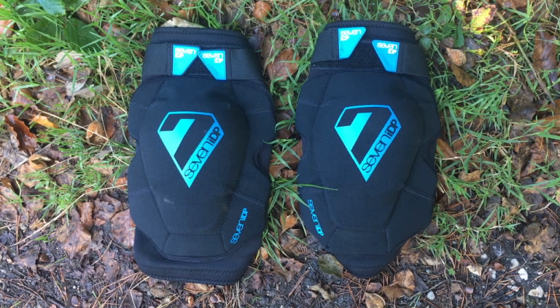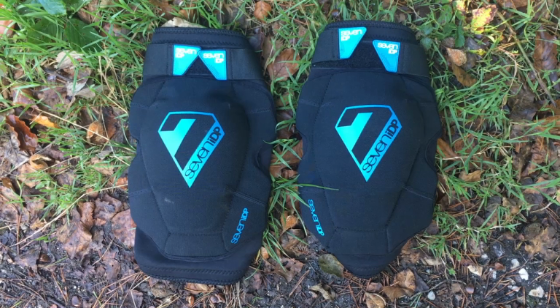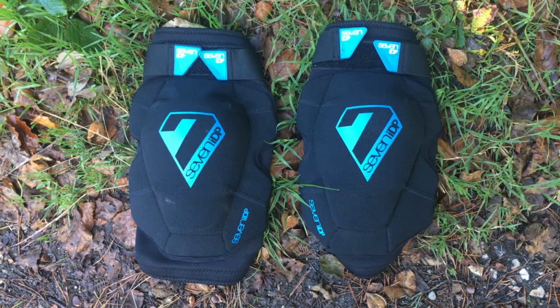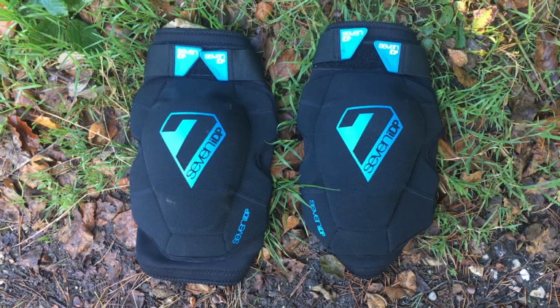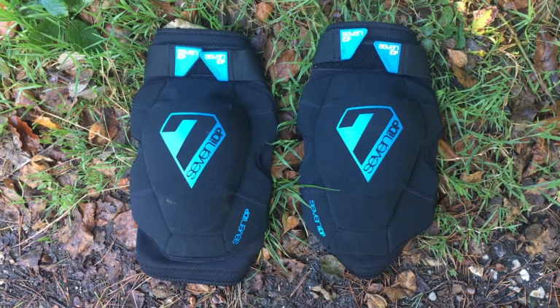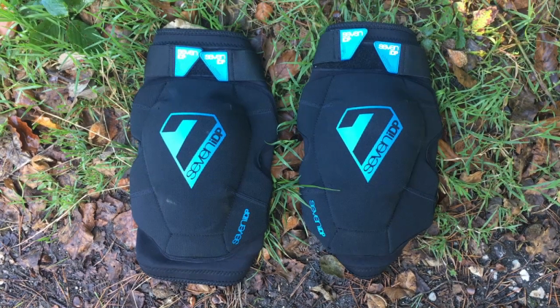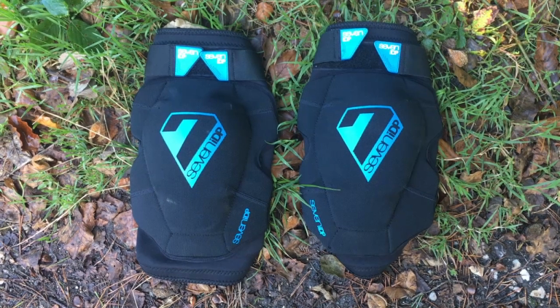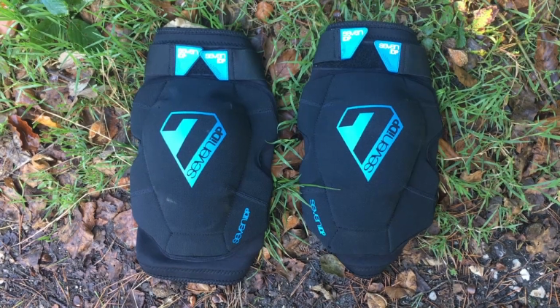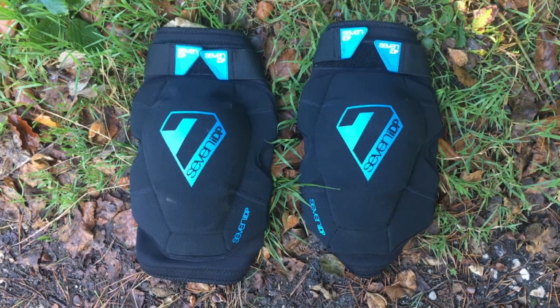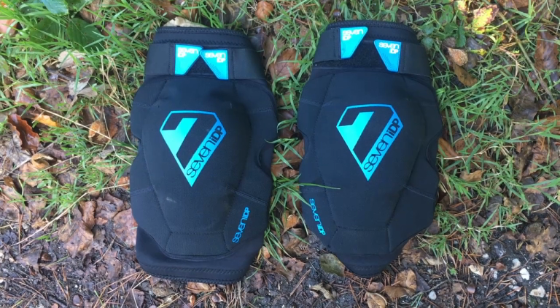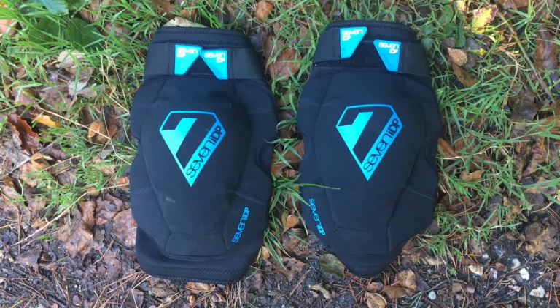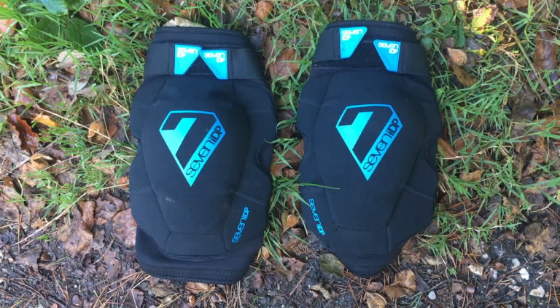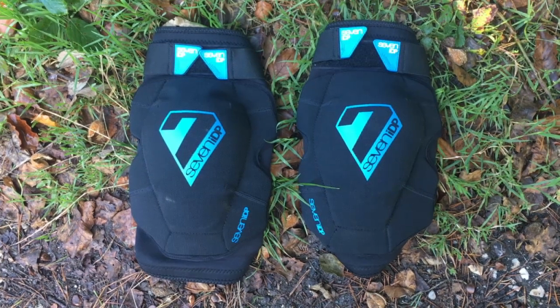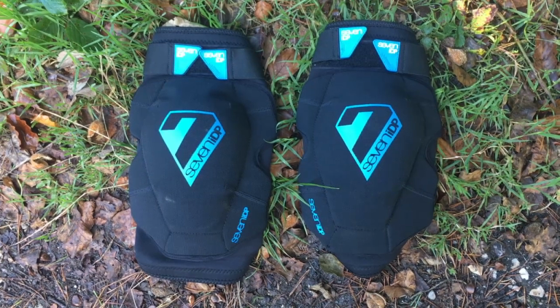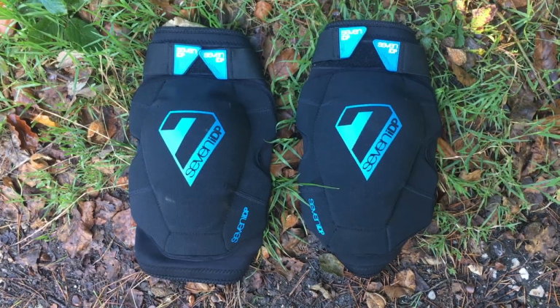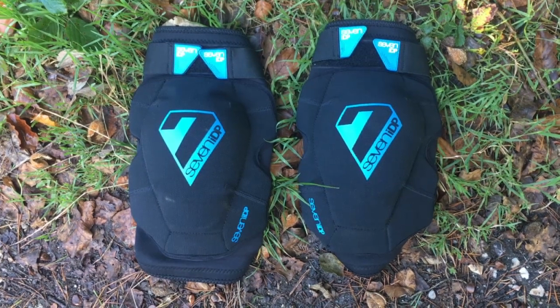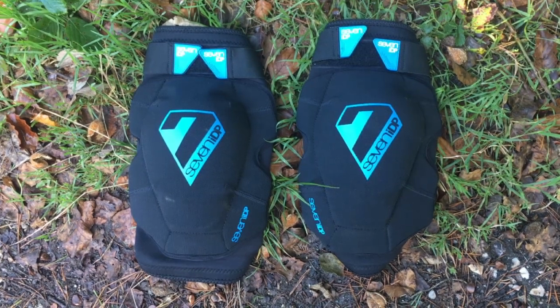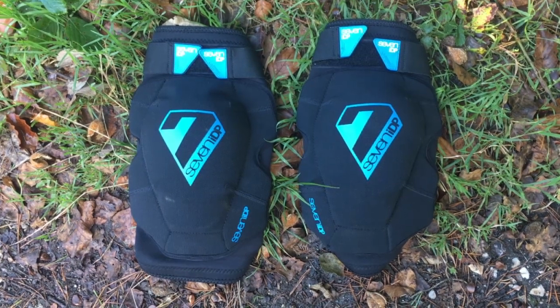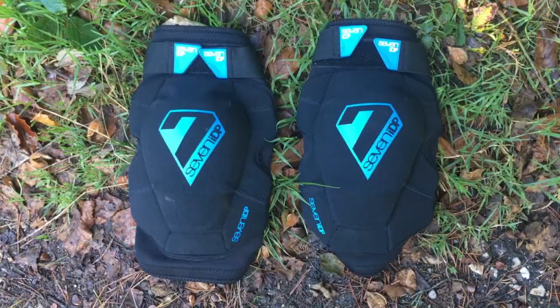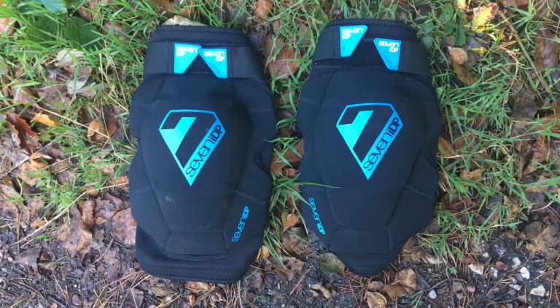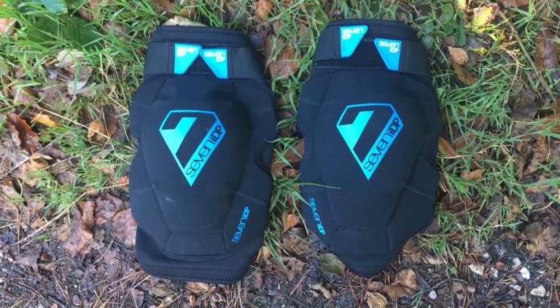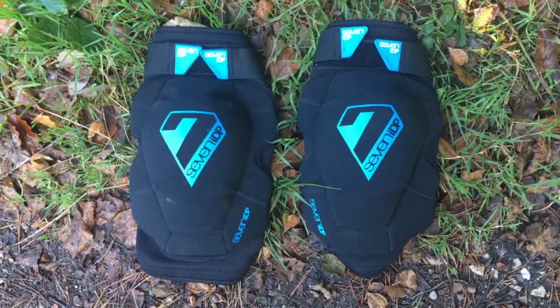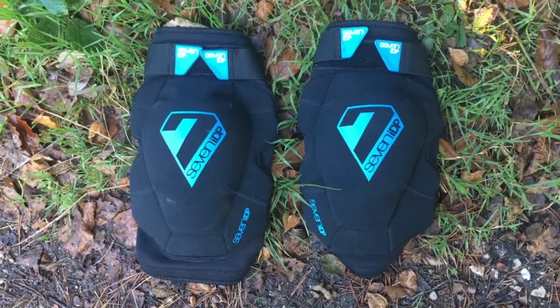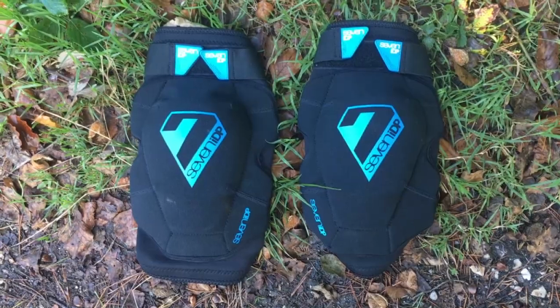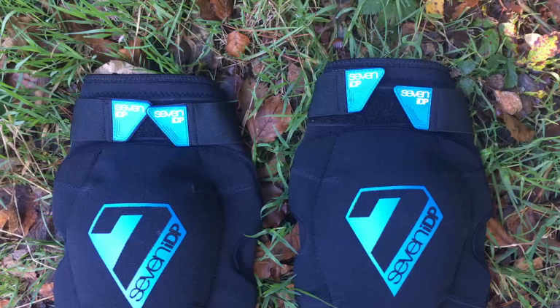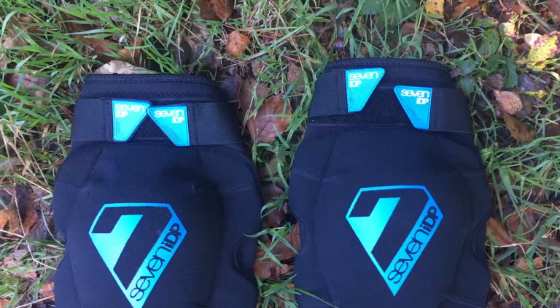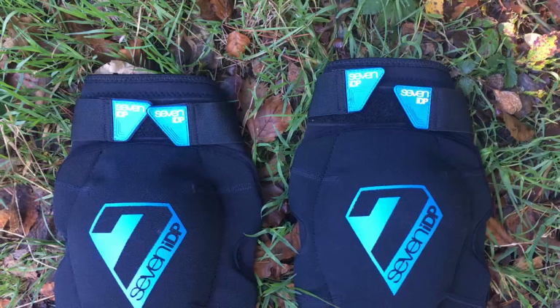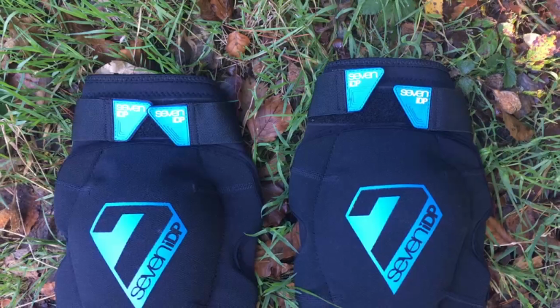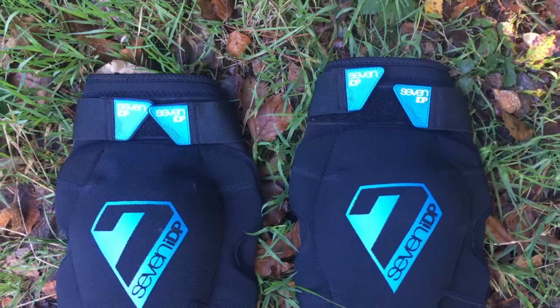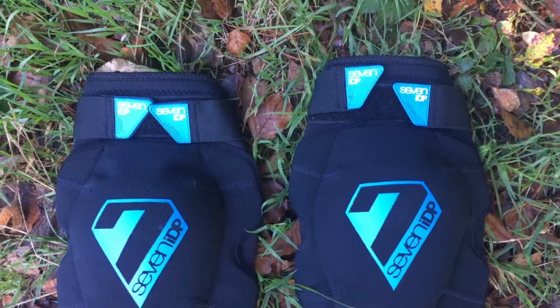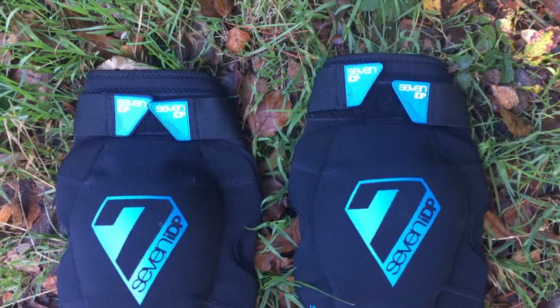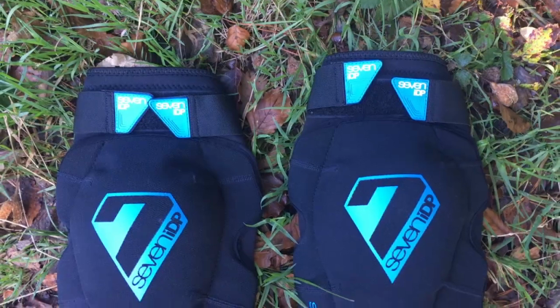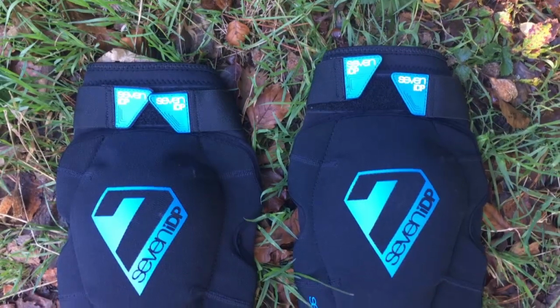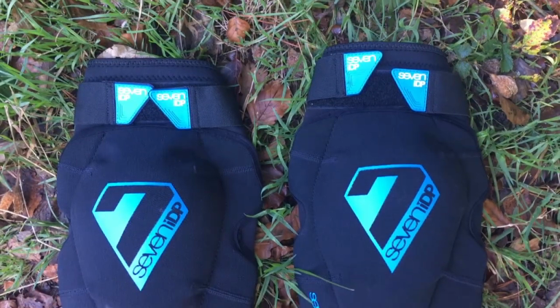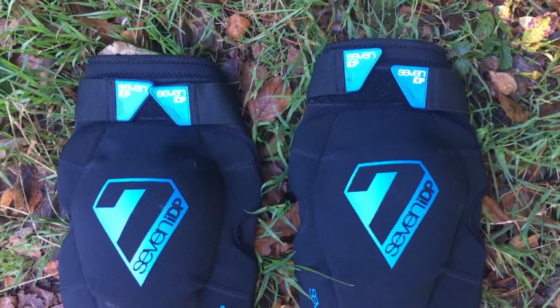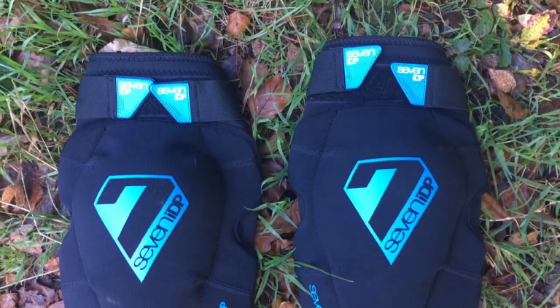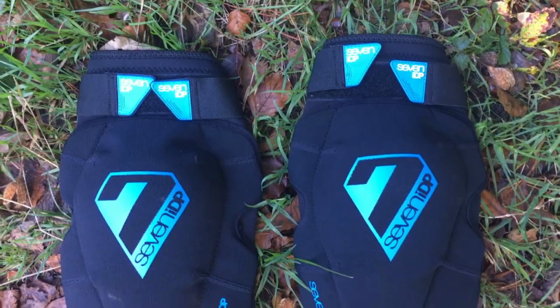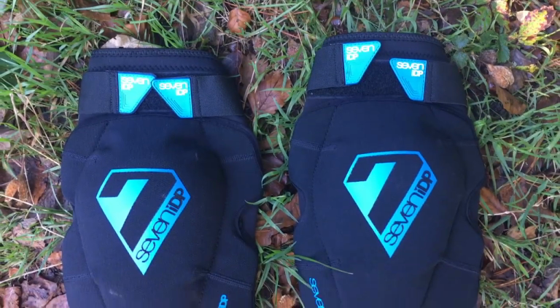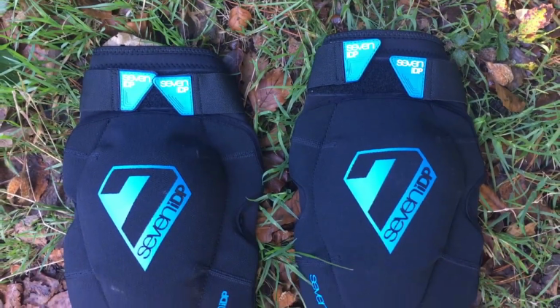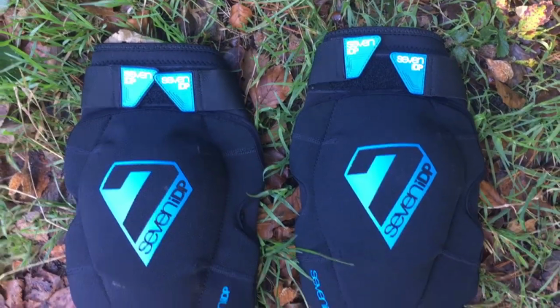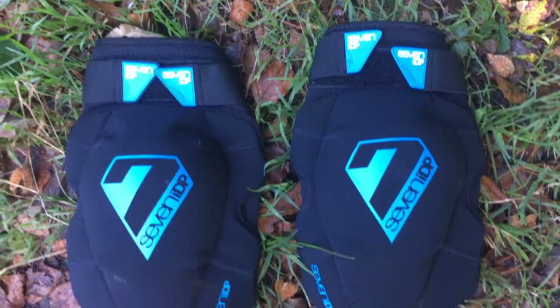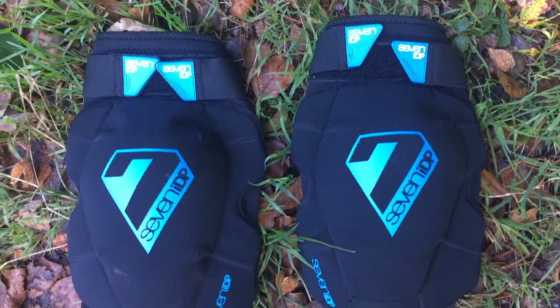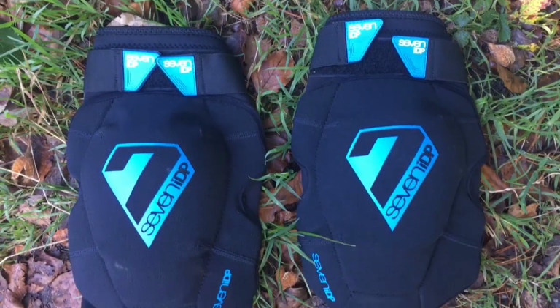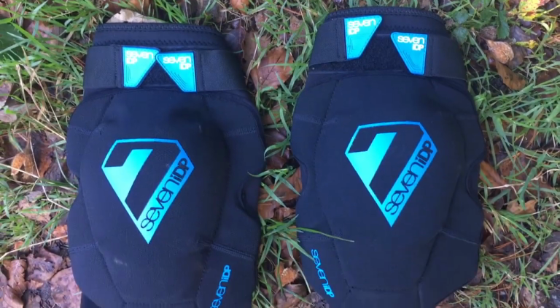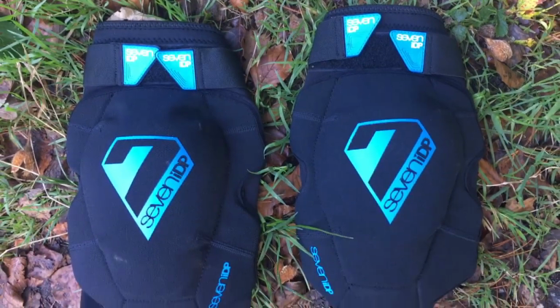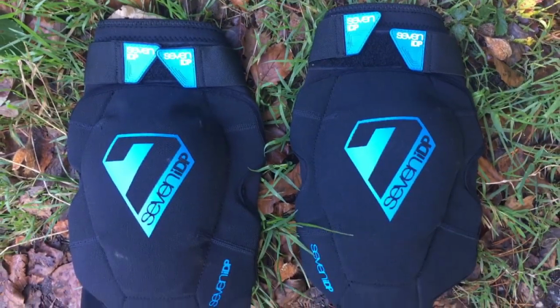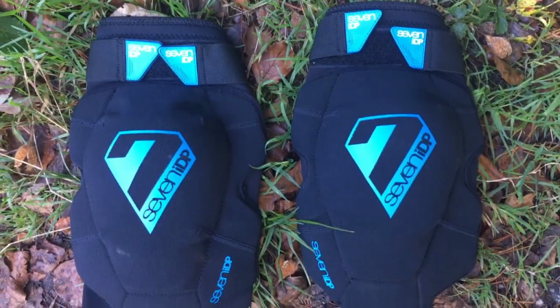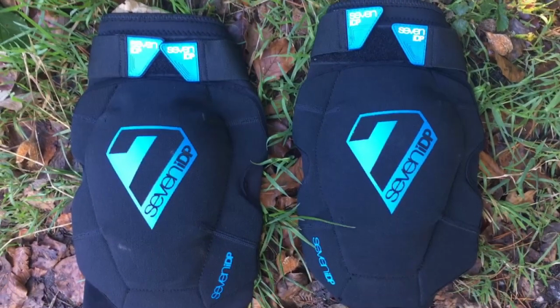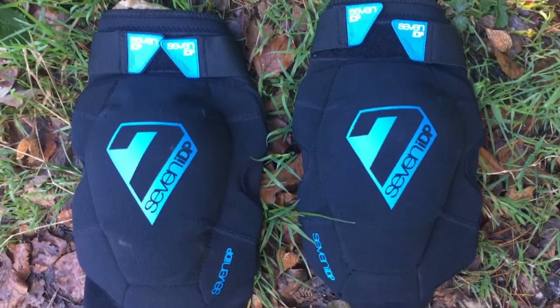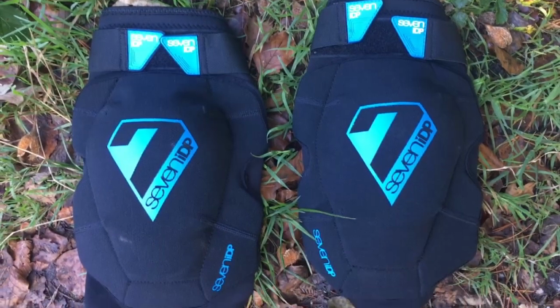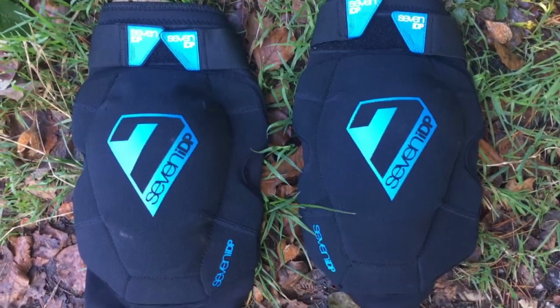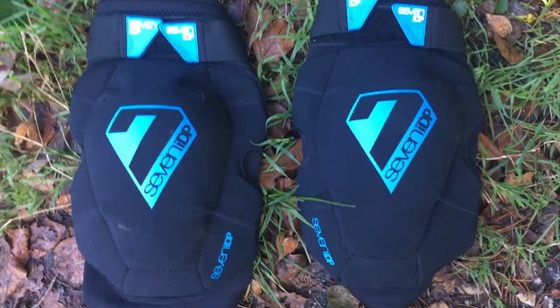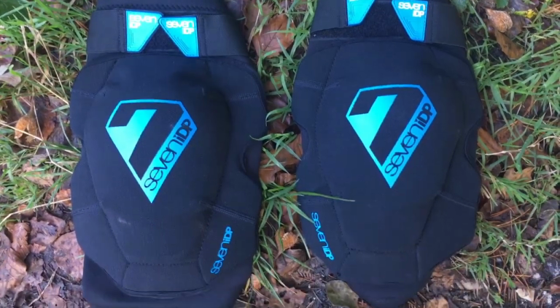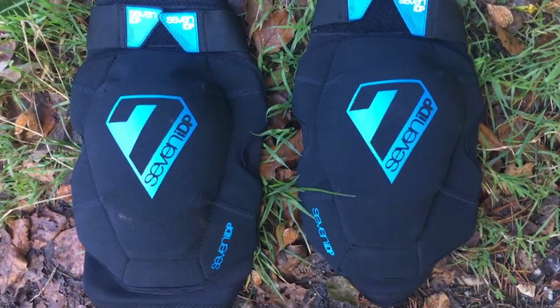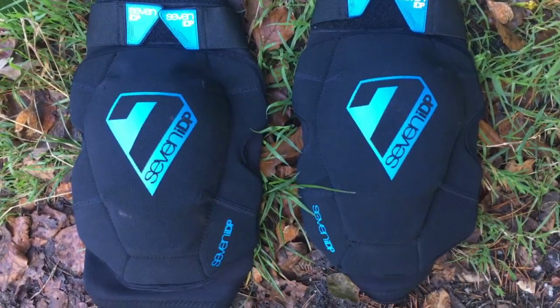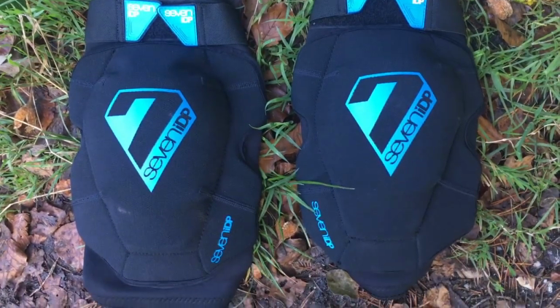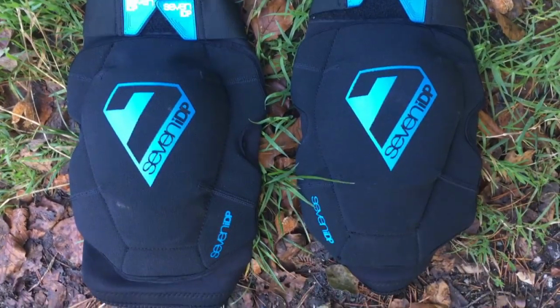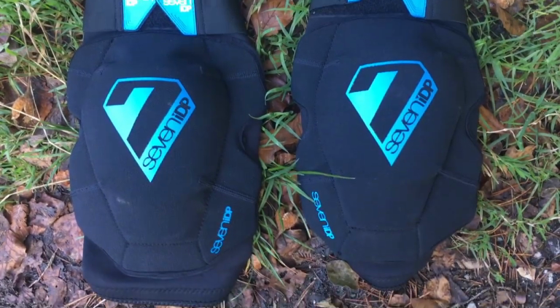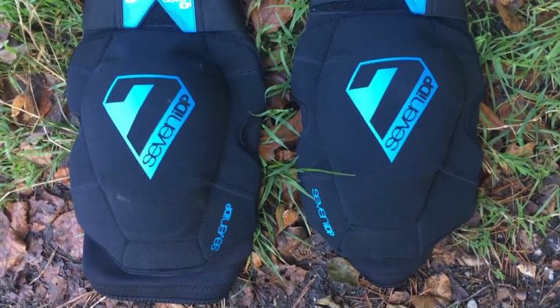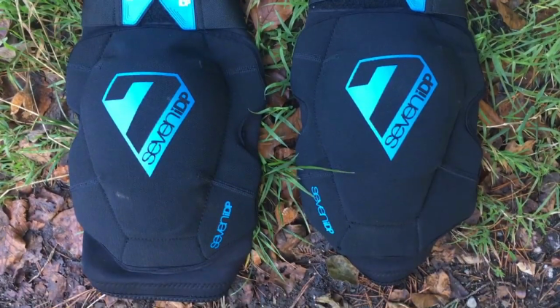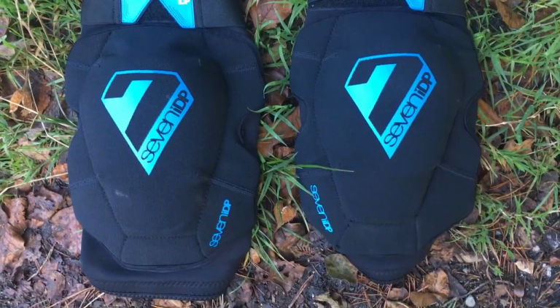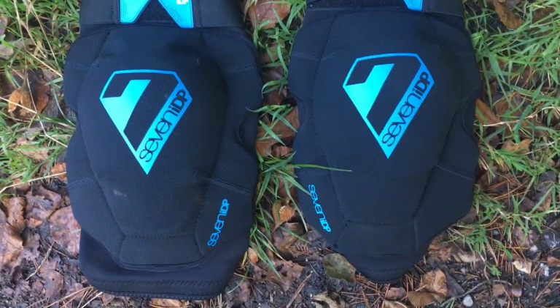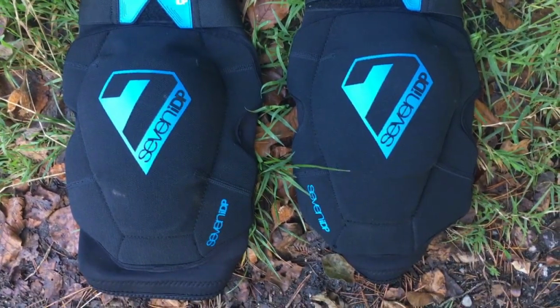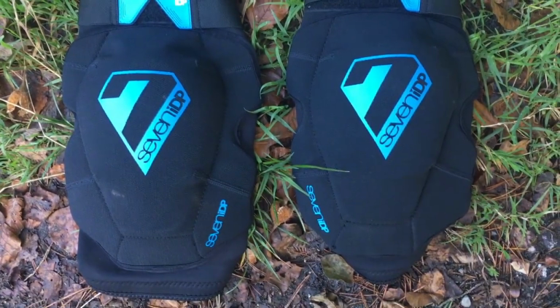These are one of the more hard-wearing pads in the IDP range. They're comfortable, provide a good level of protection, and they're finished with really high quality.